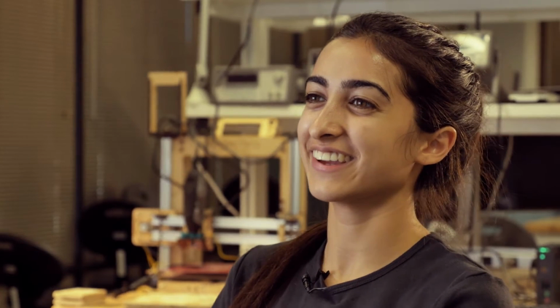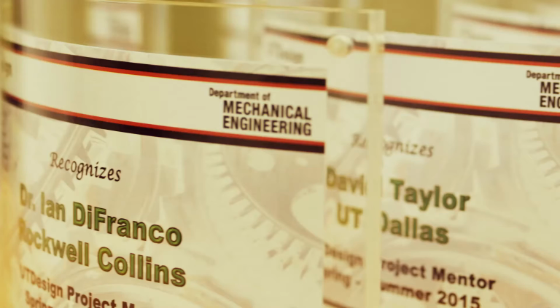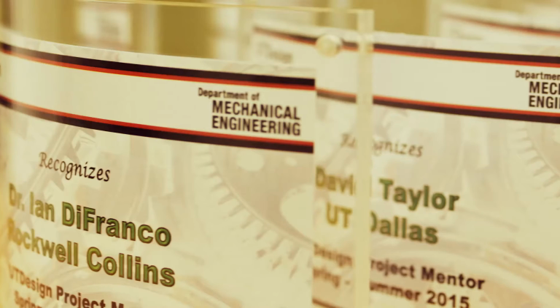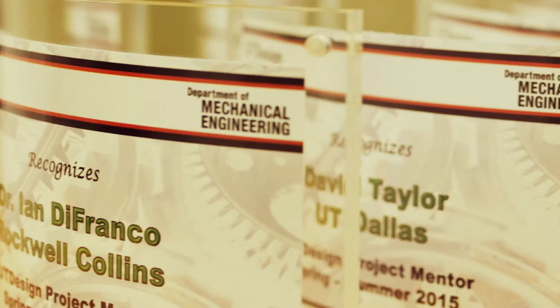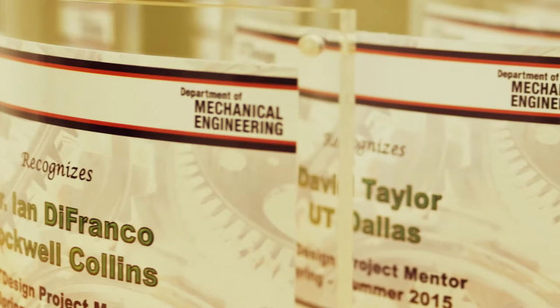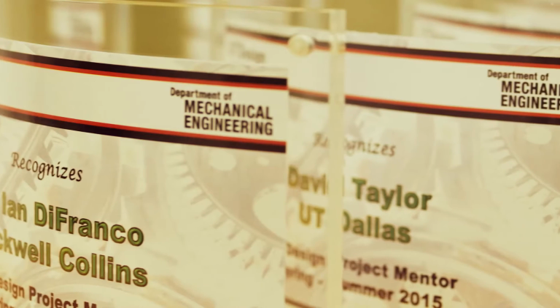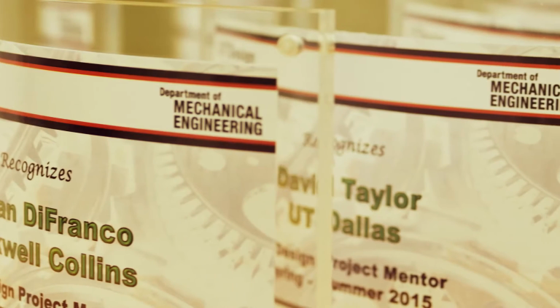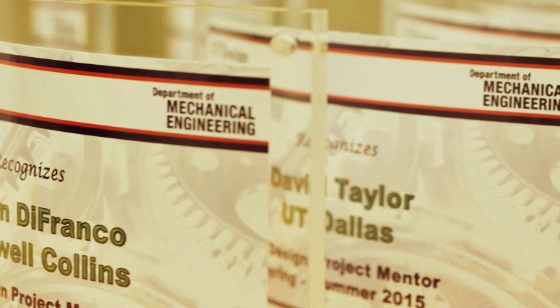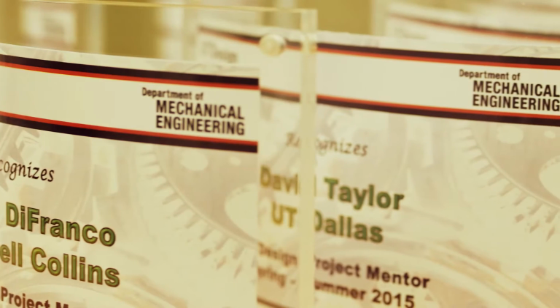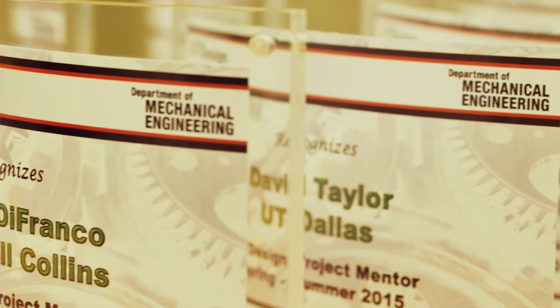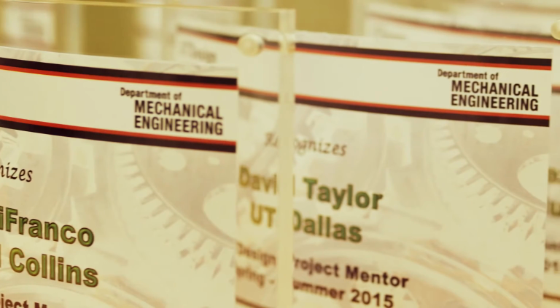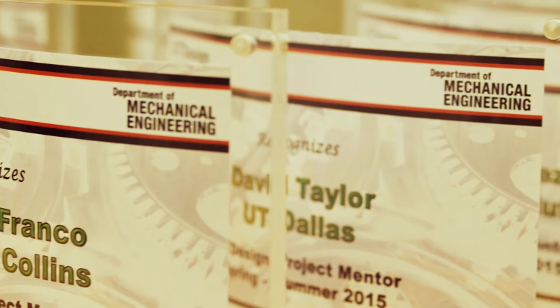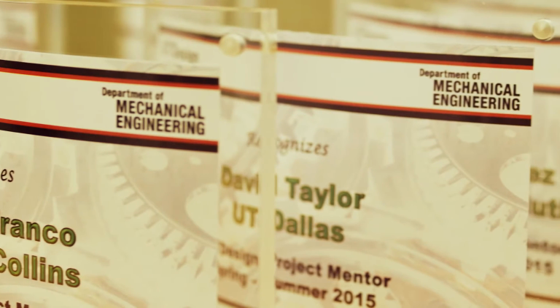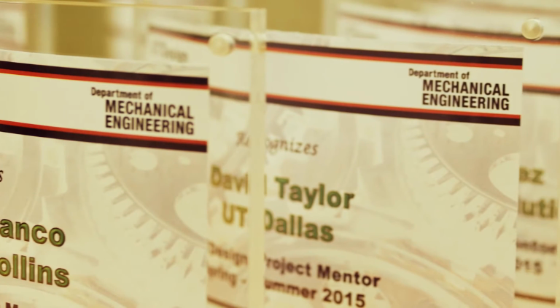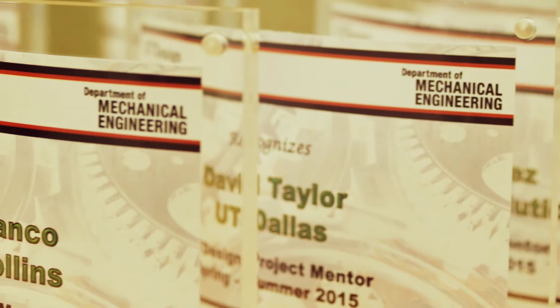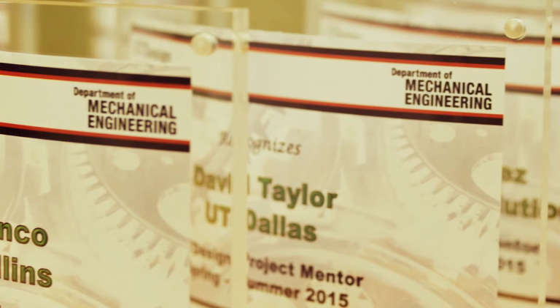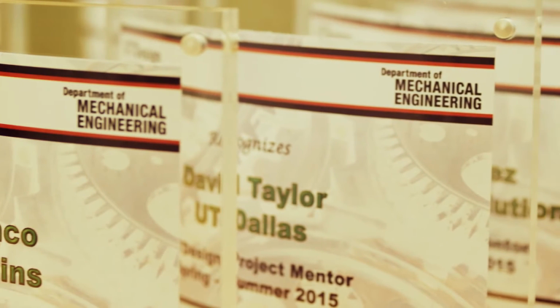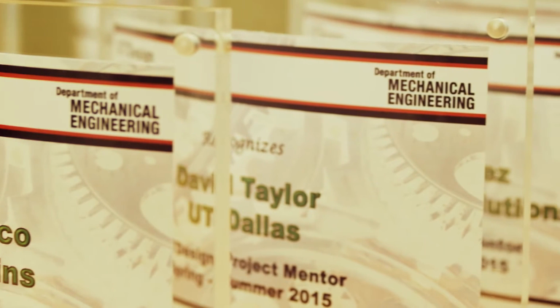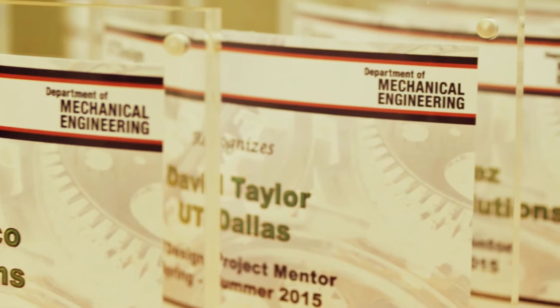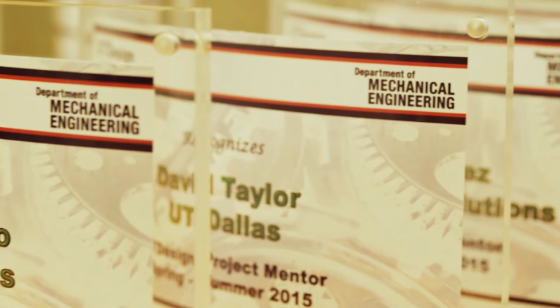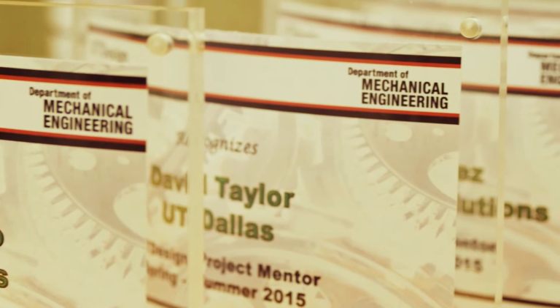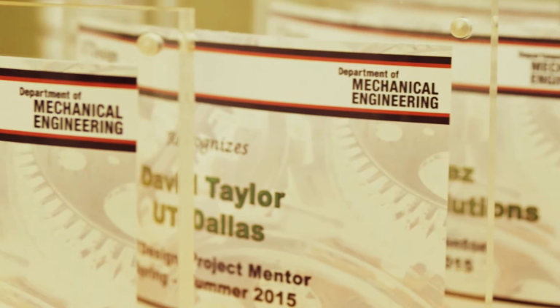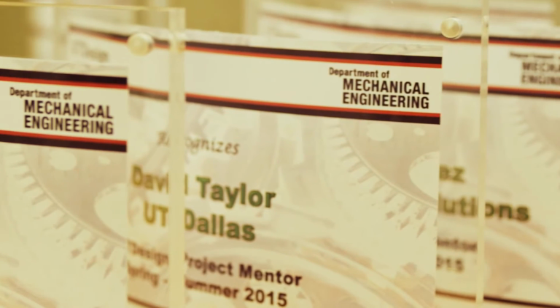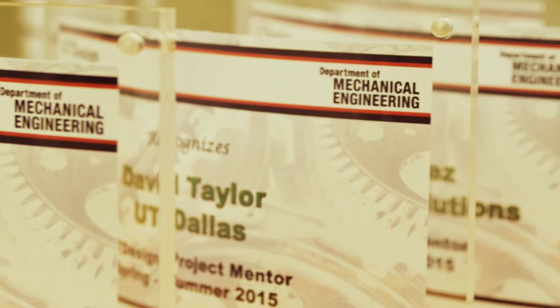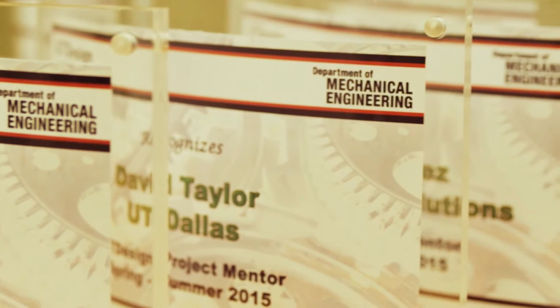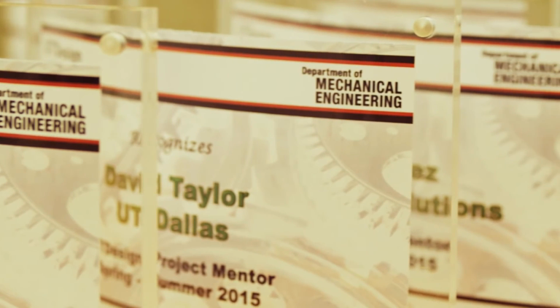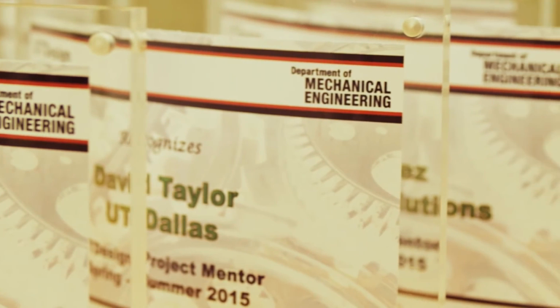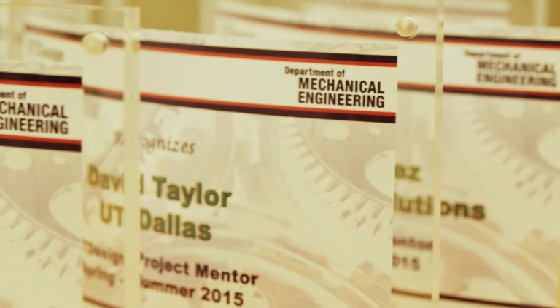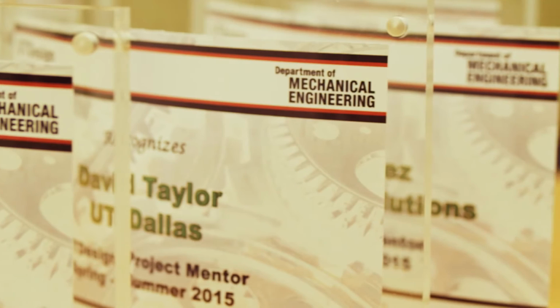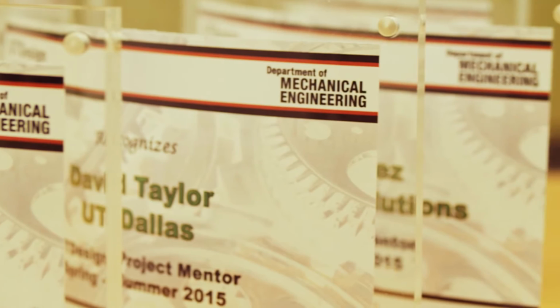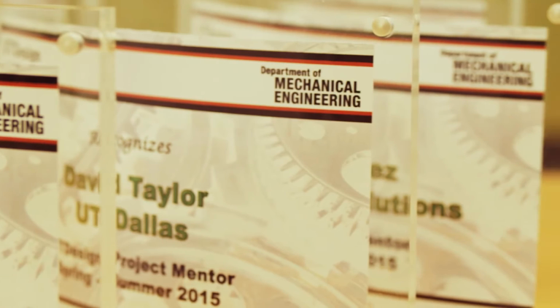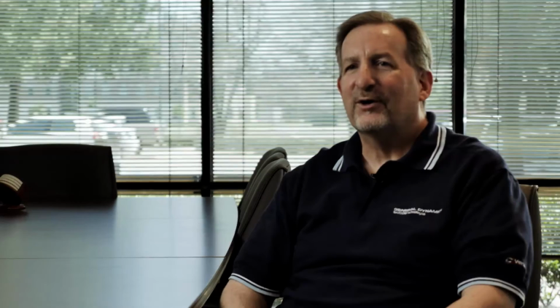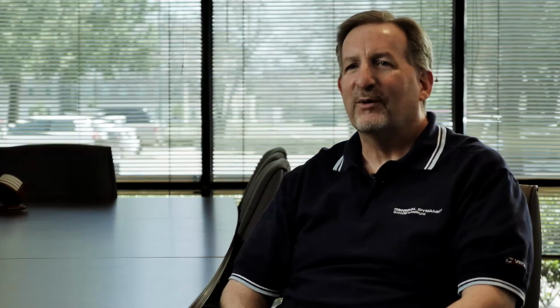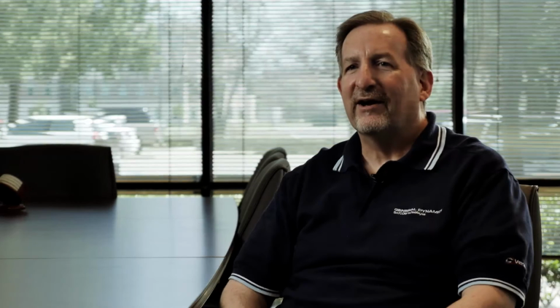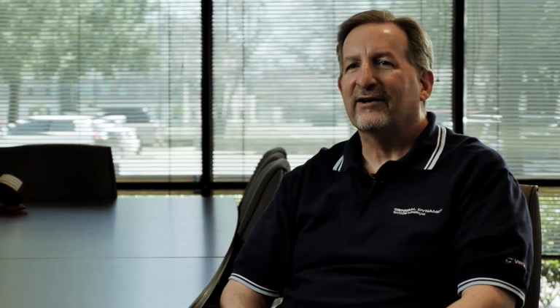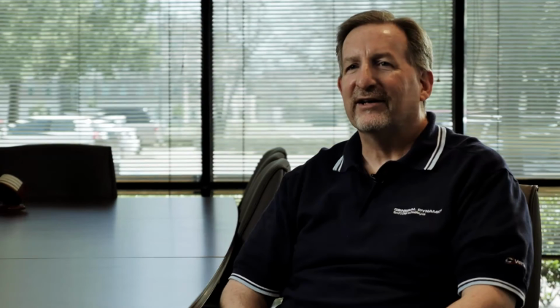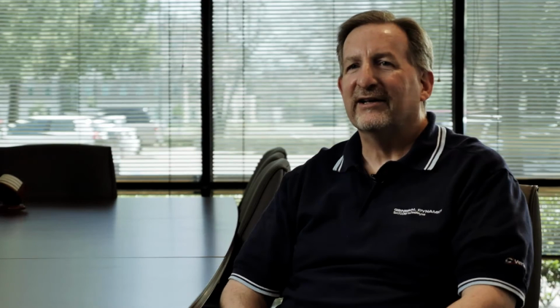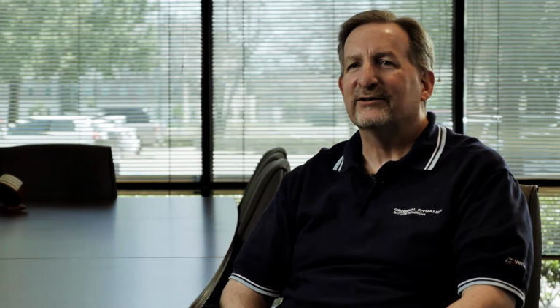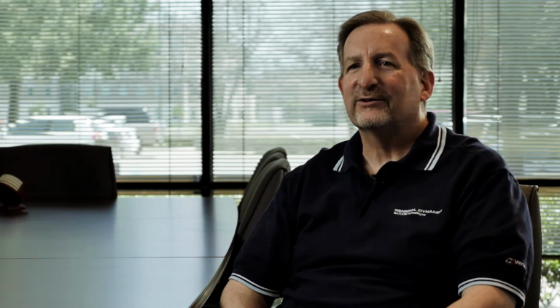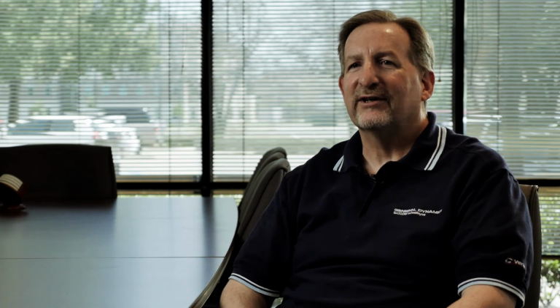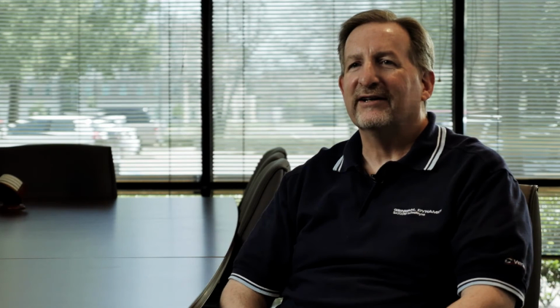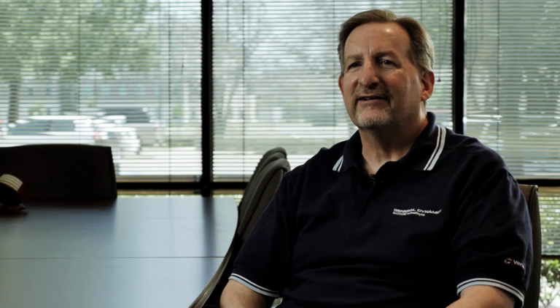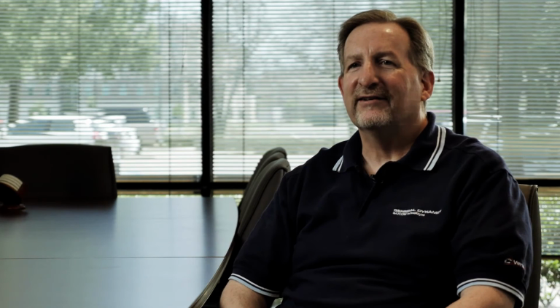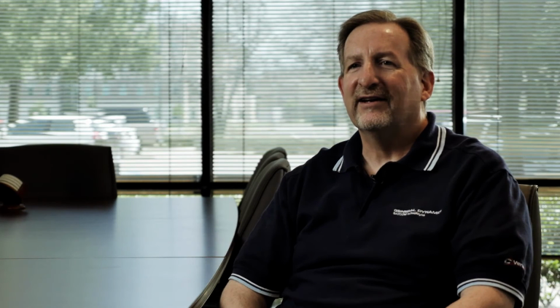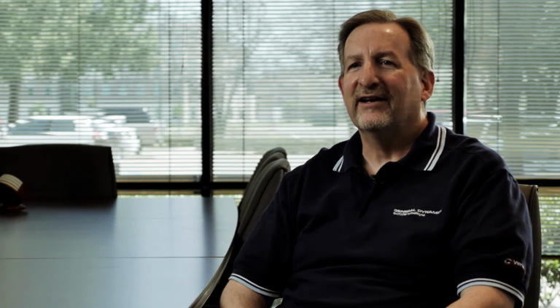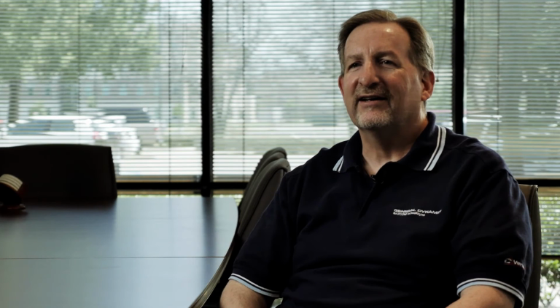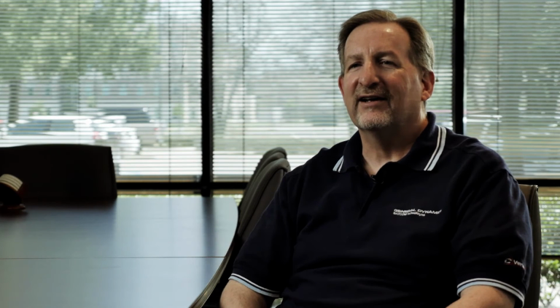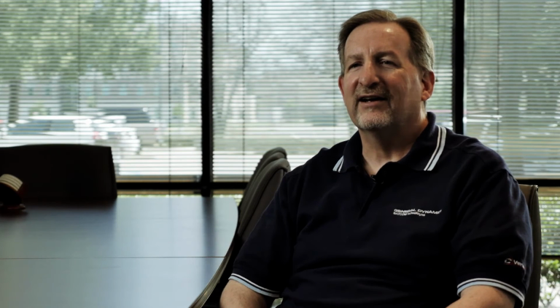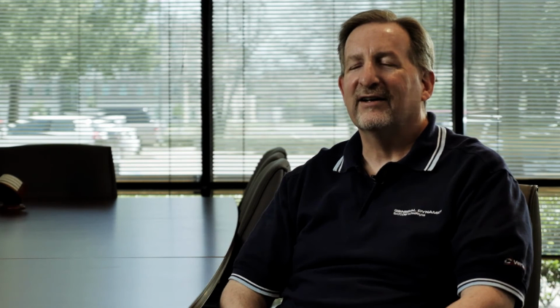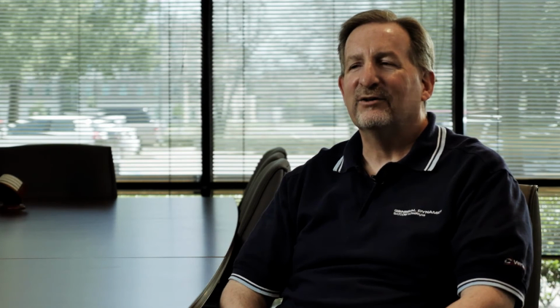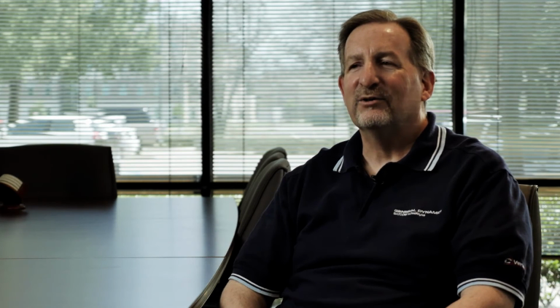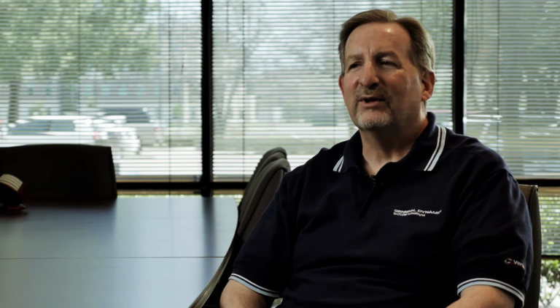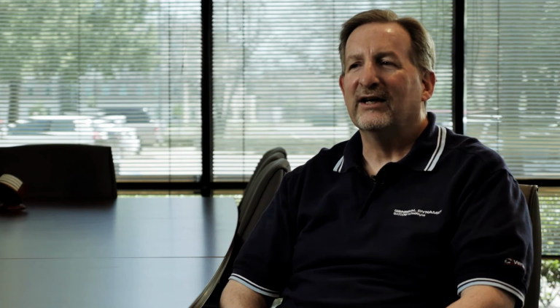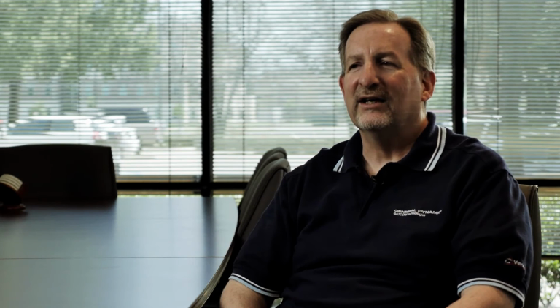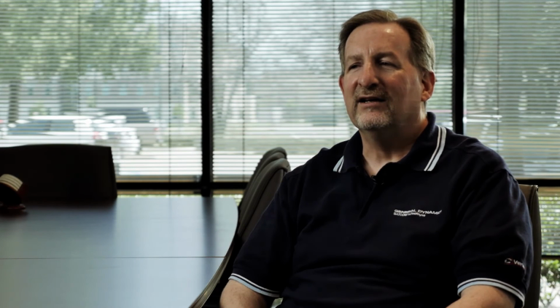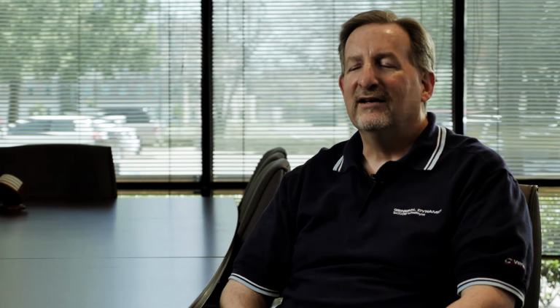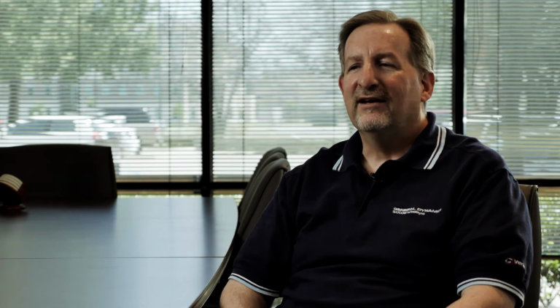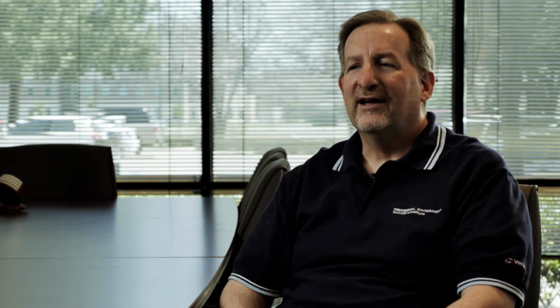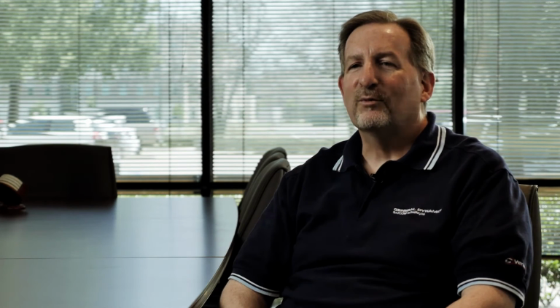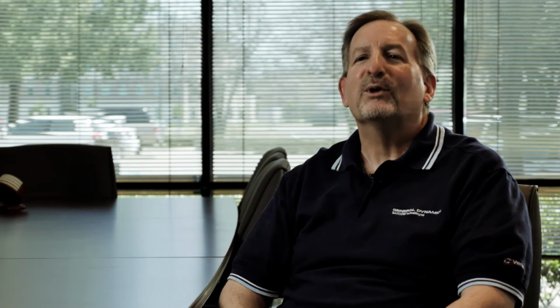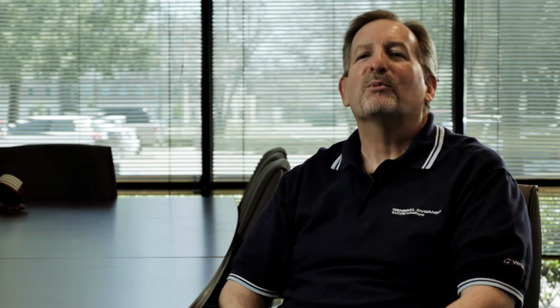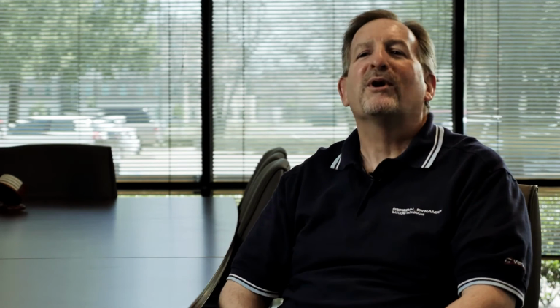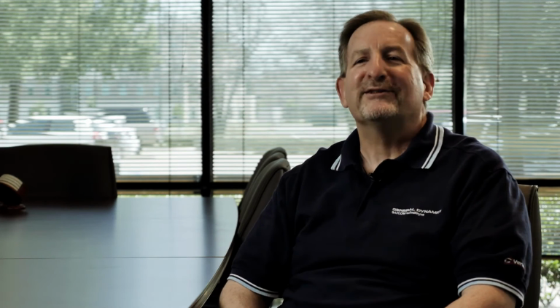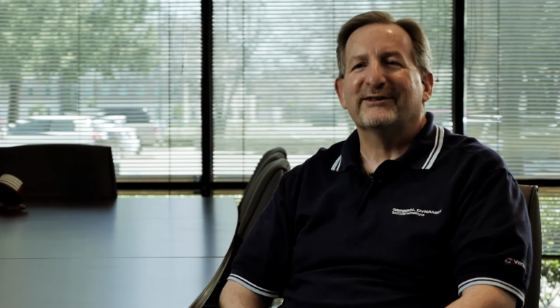At the end of the project, I really feel like they were really prepared to go out into industry and do a real project.